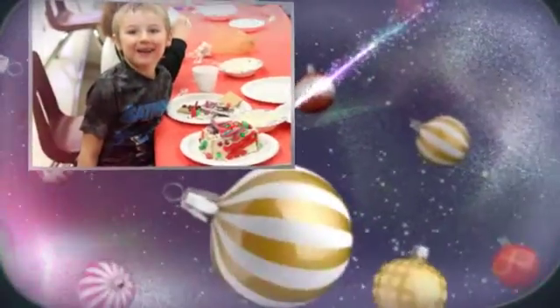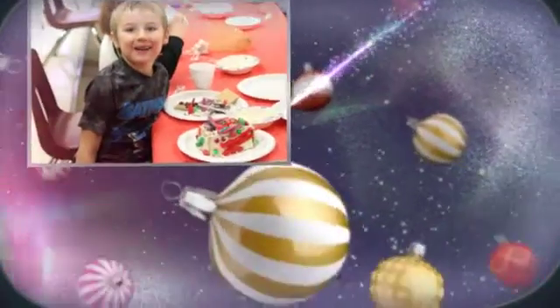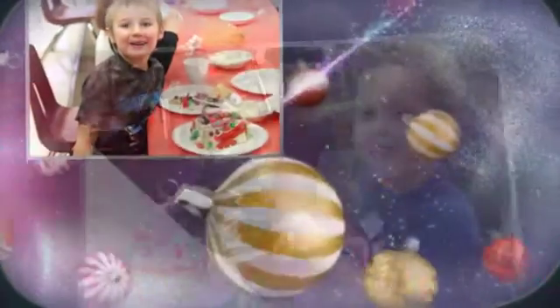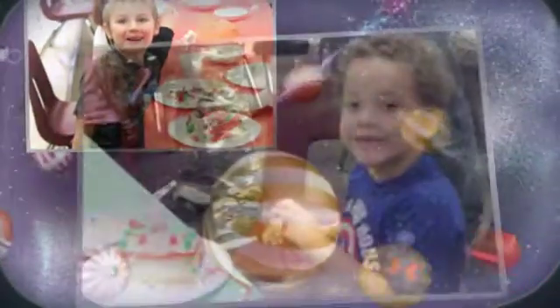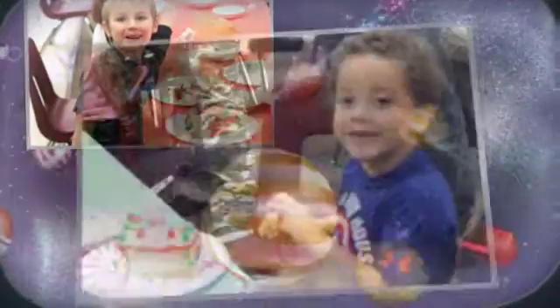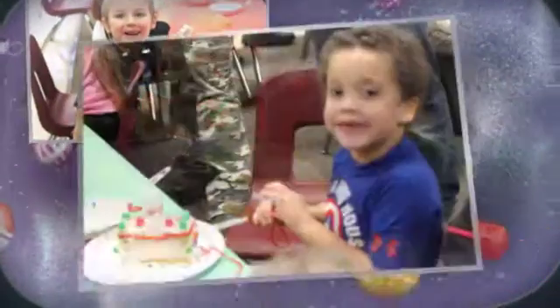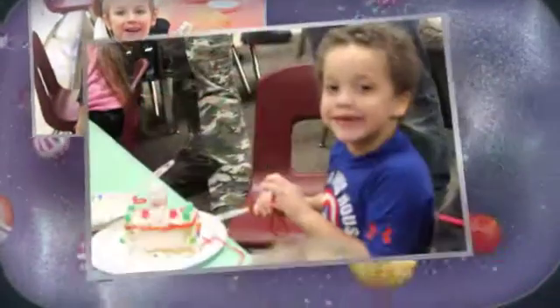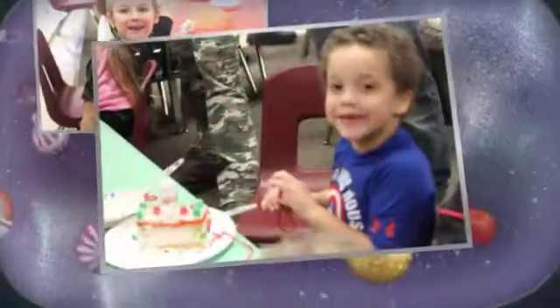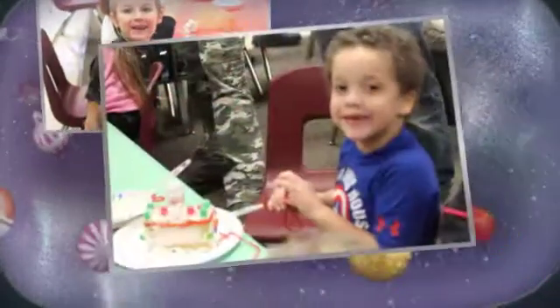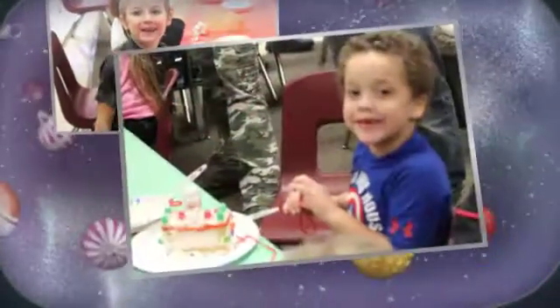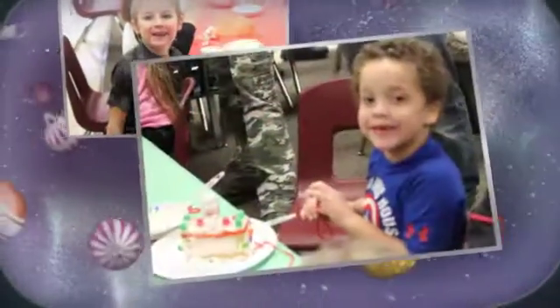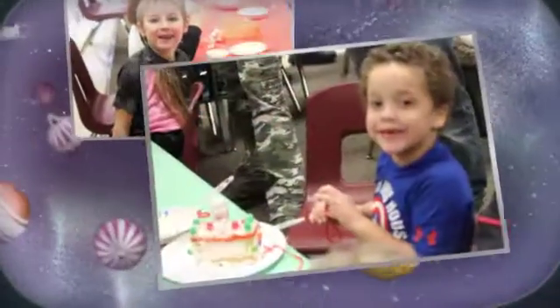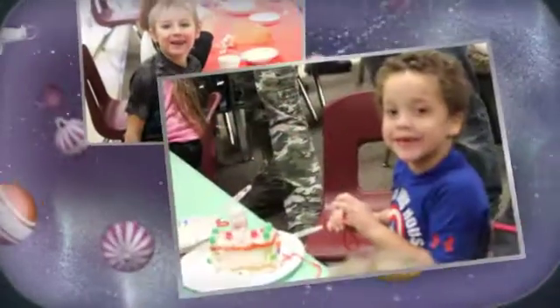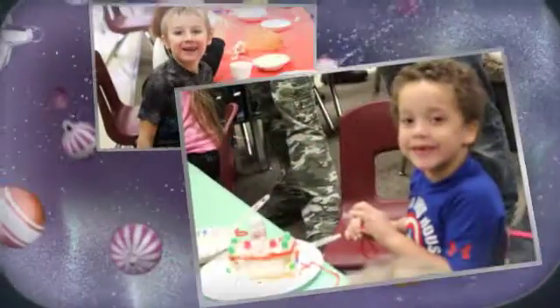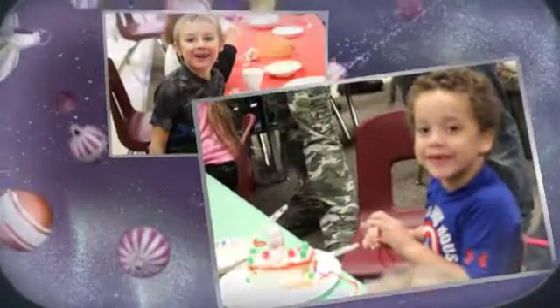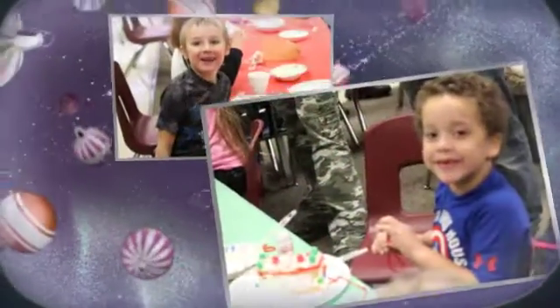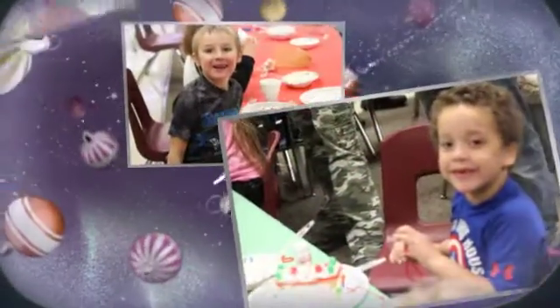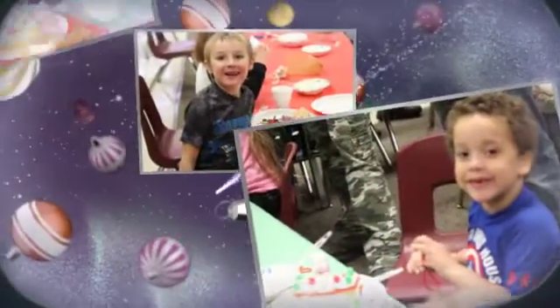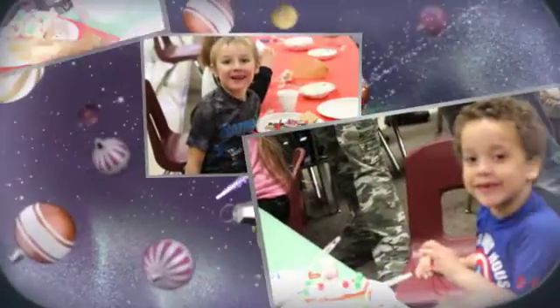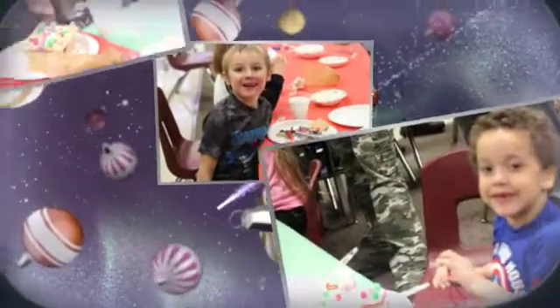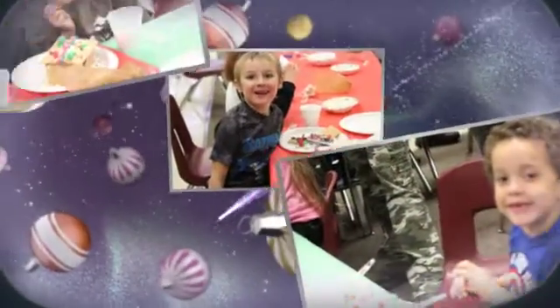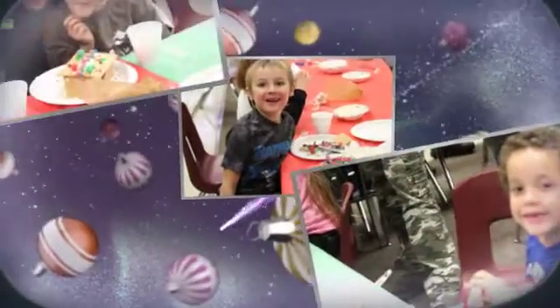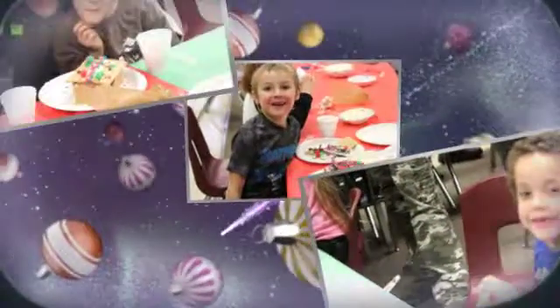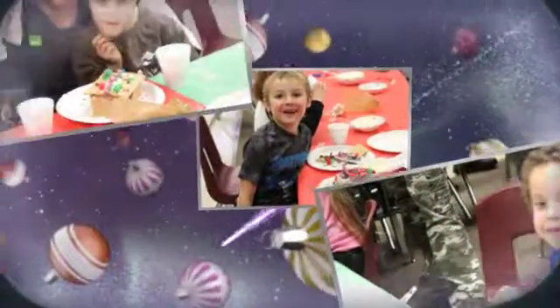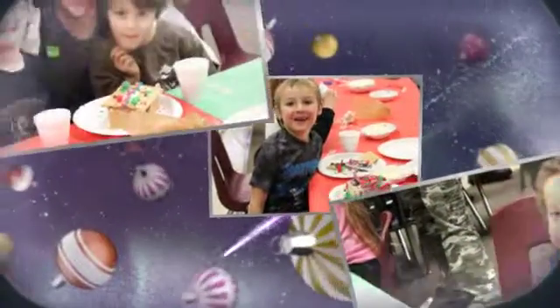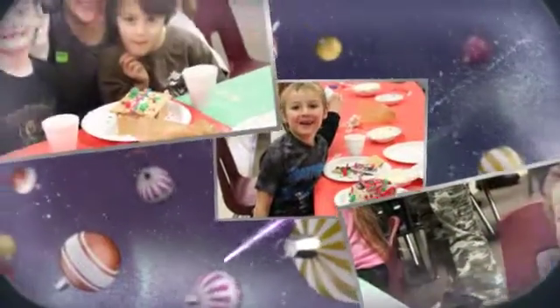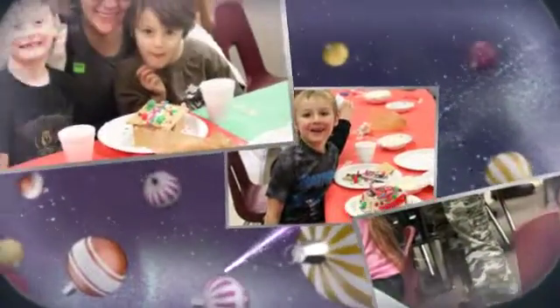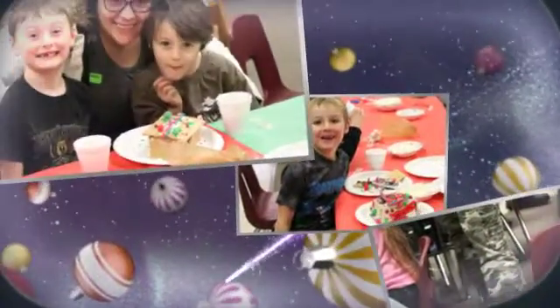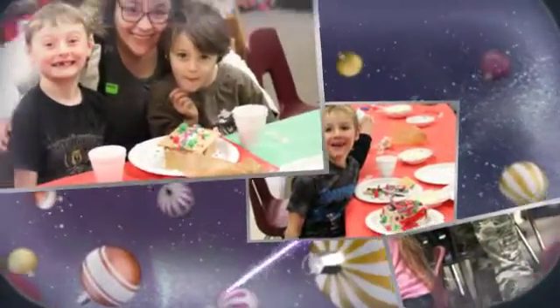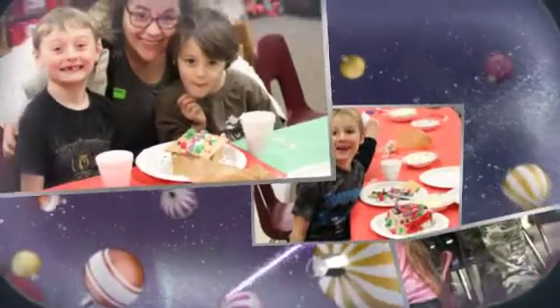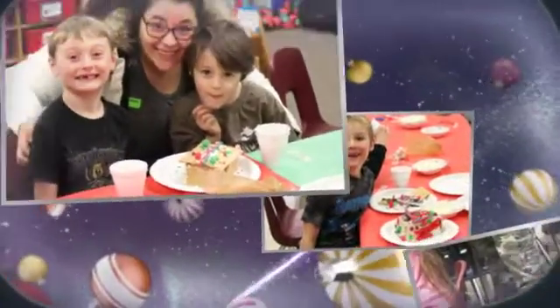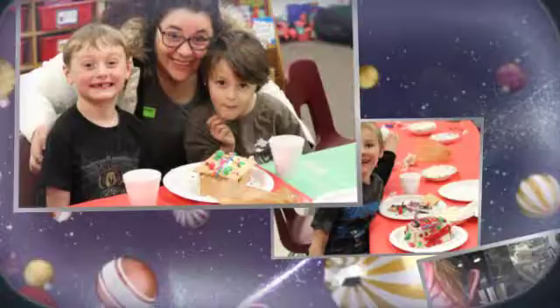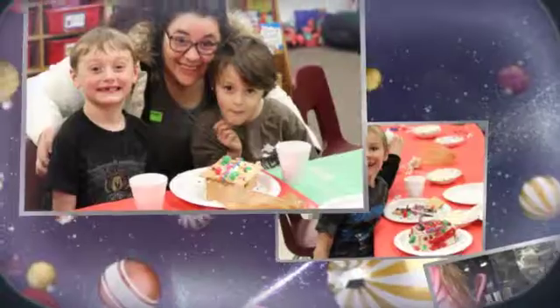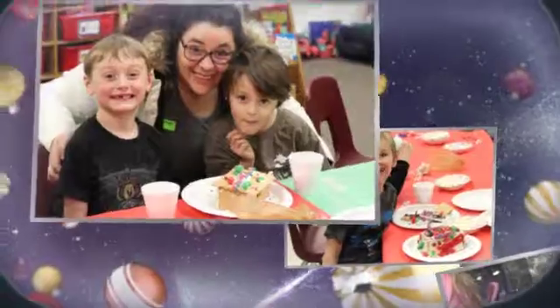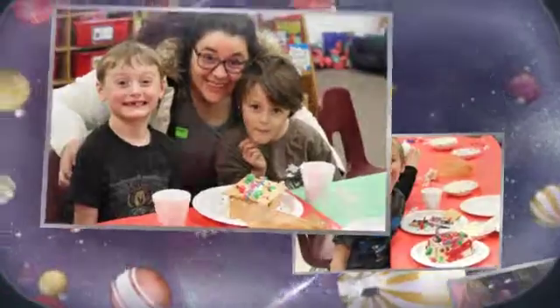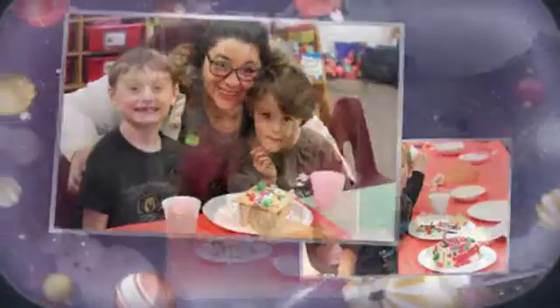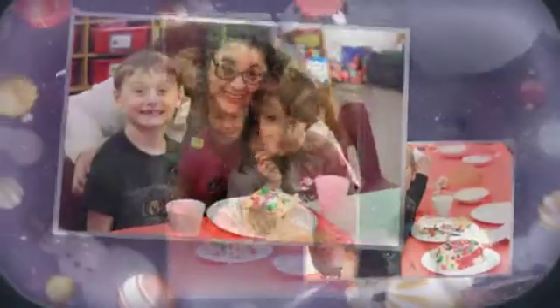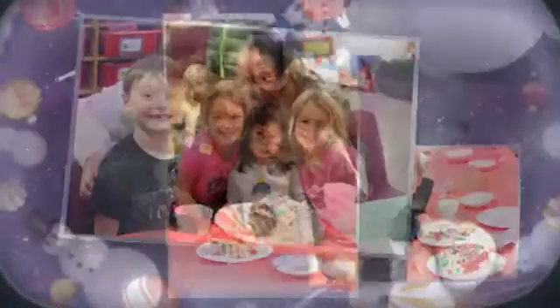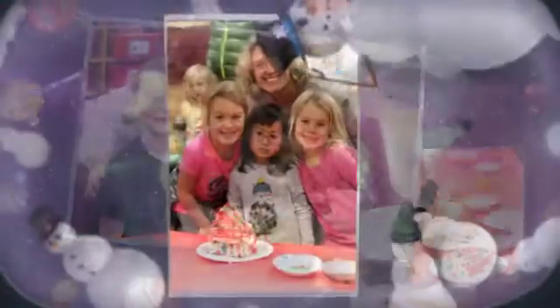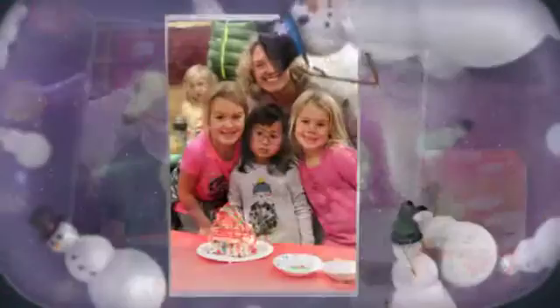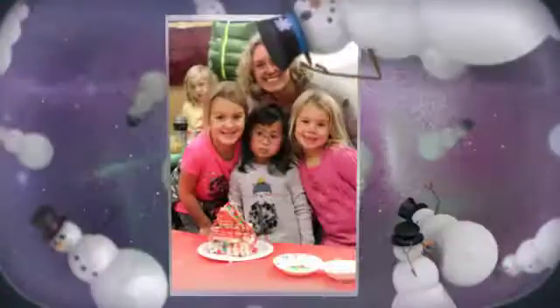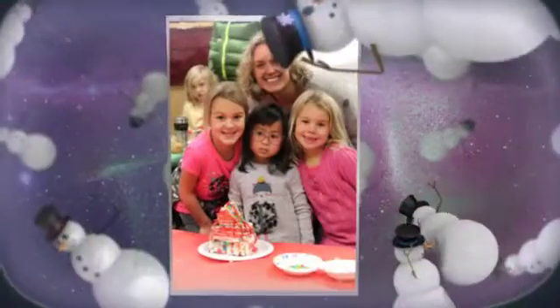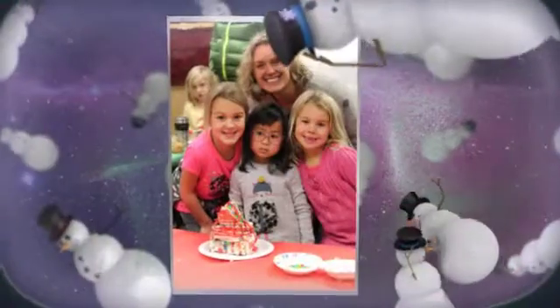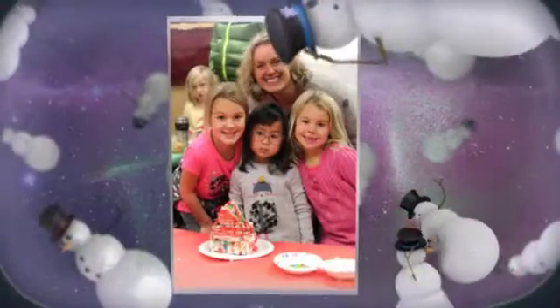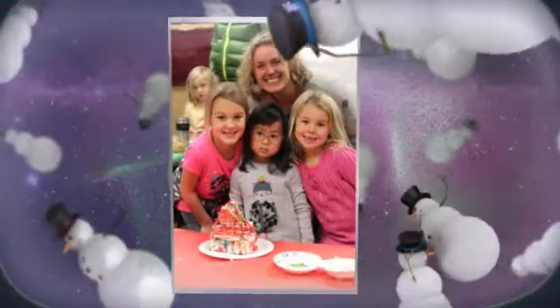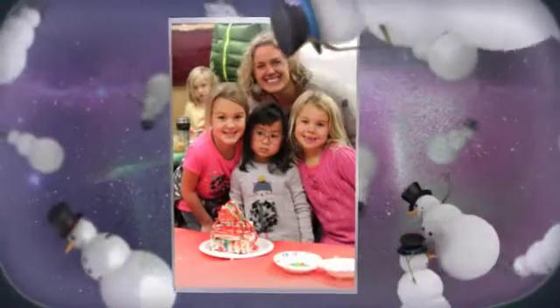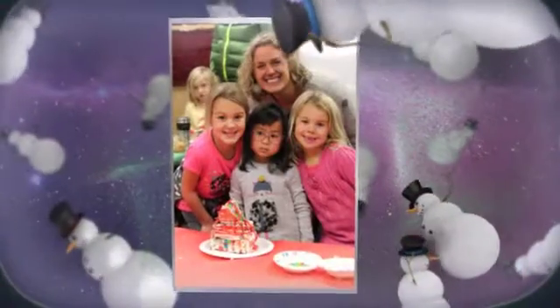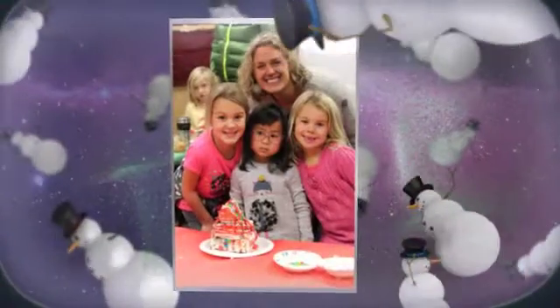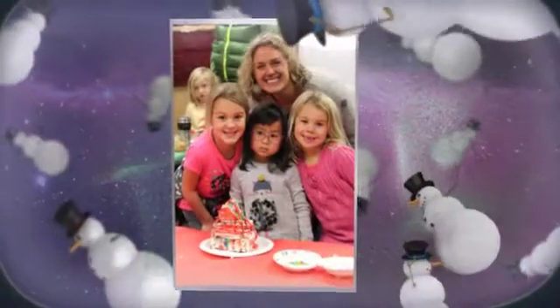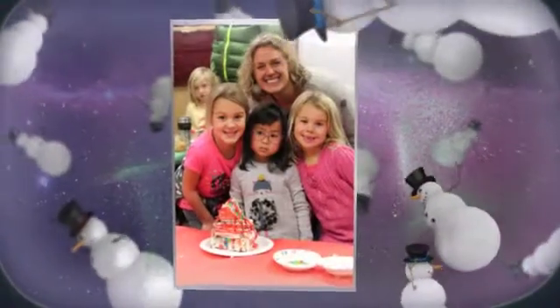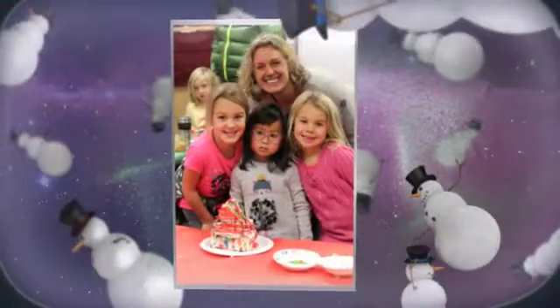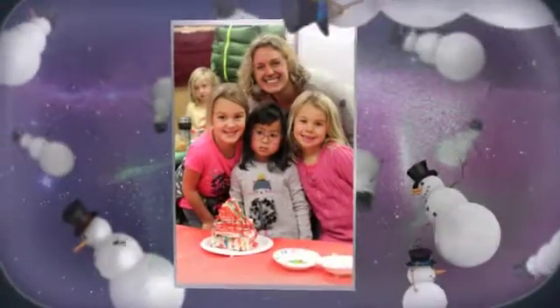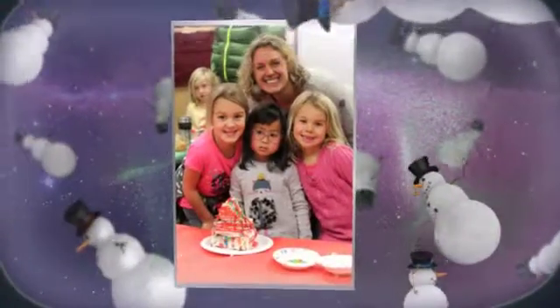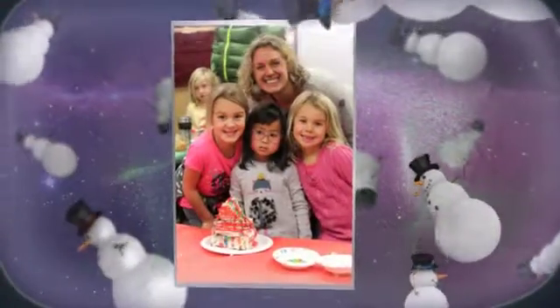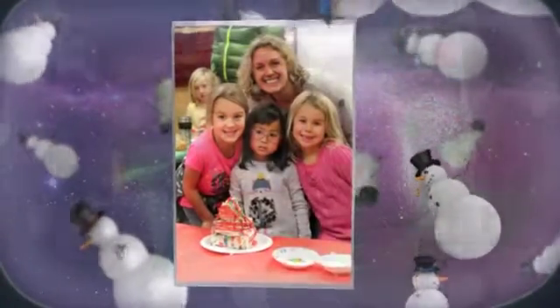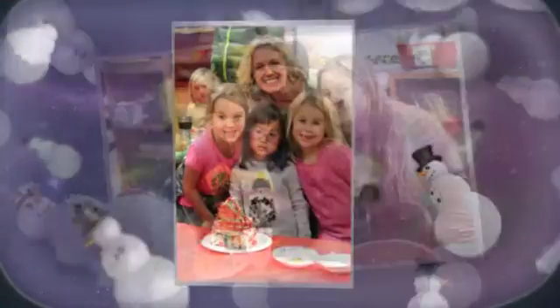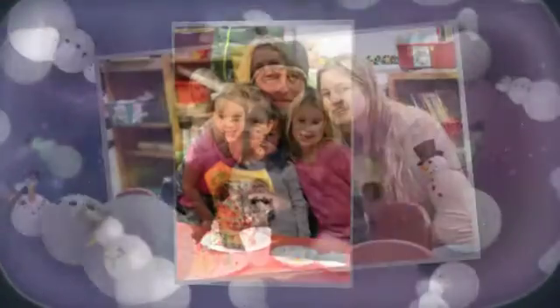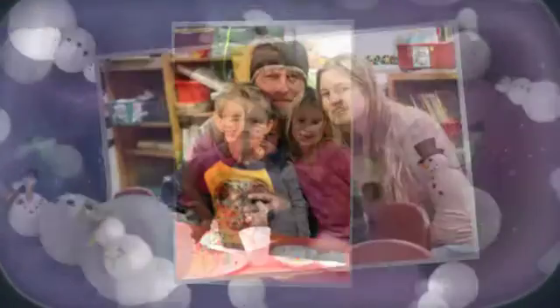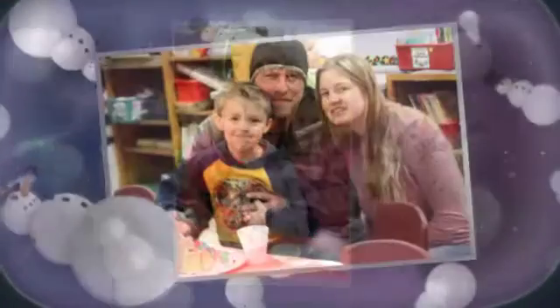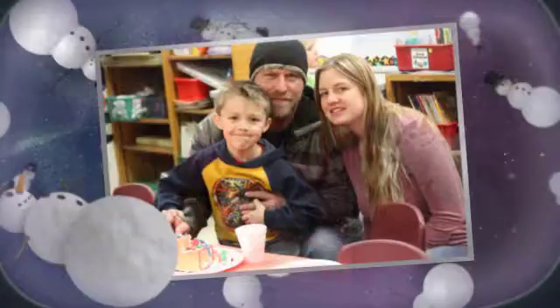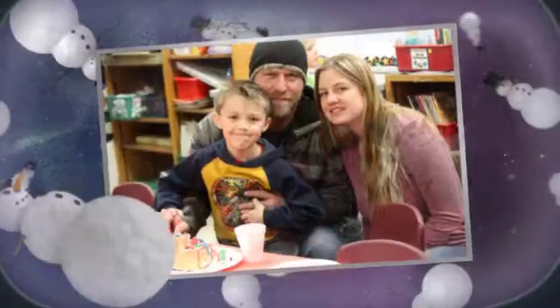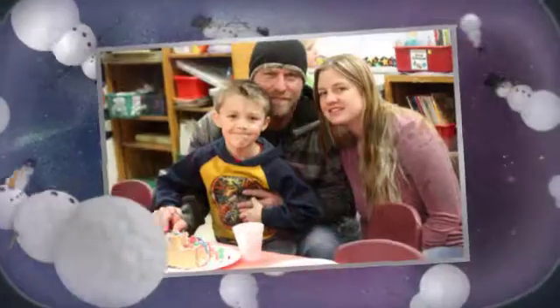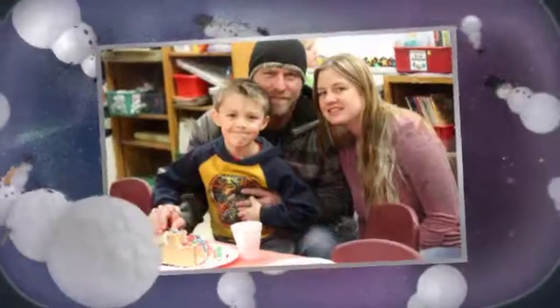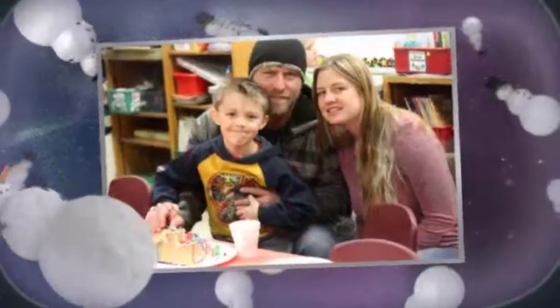Let's use cinnamon, peppermint, caramel, and frosting, that is yummy.